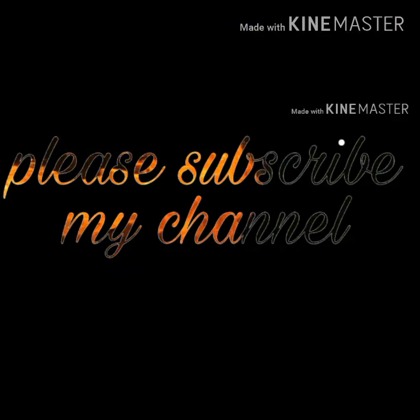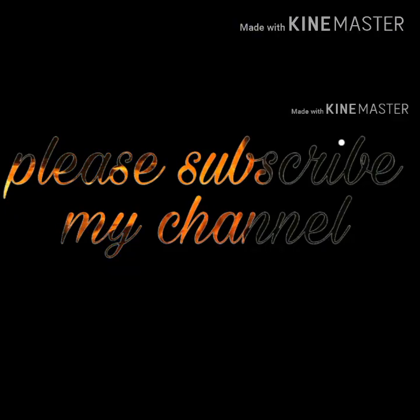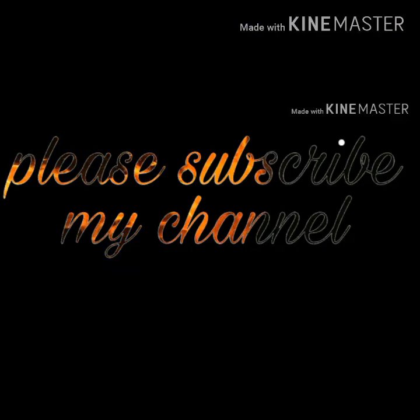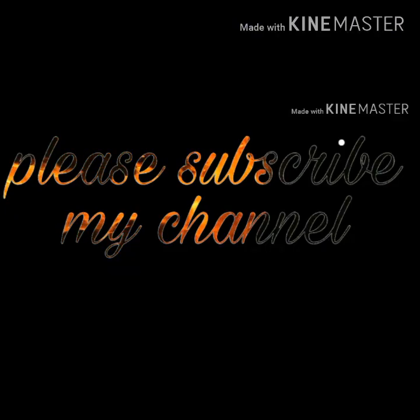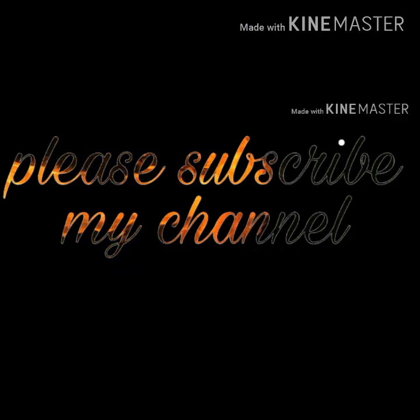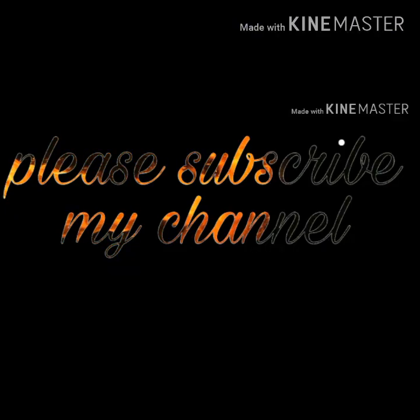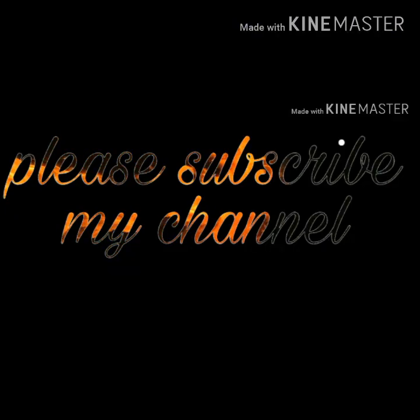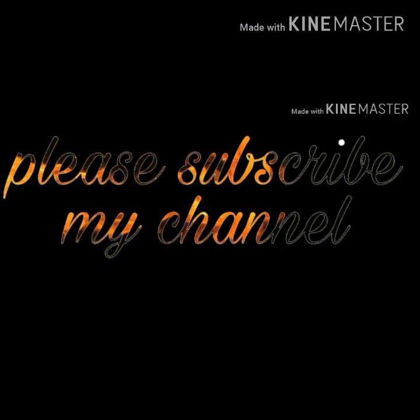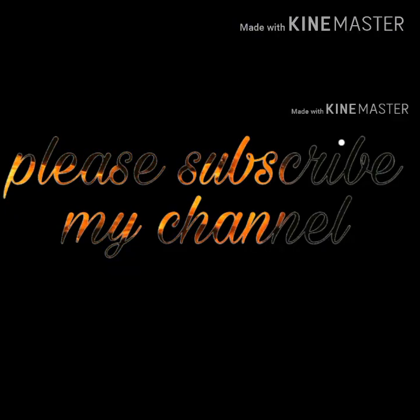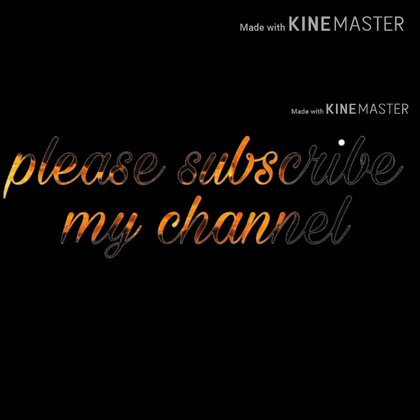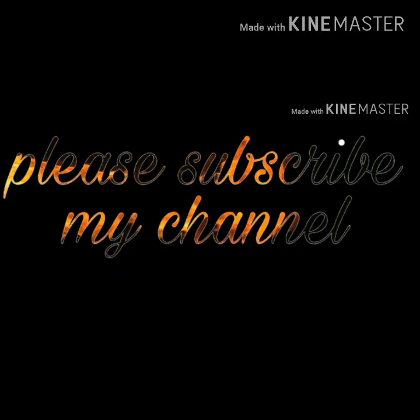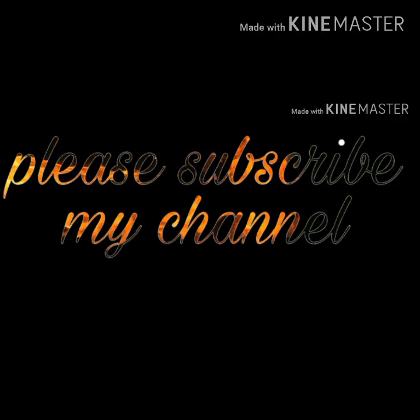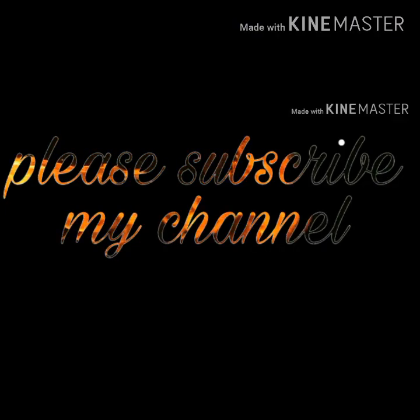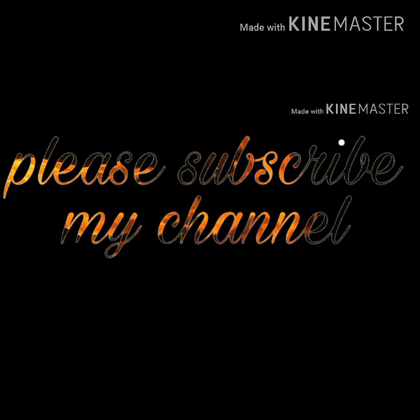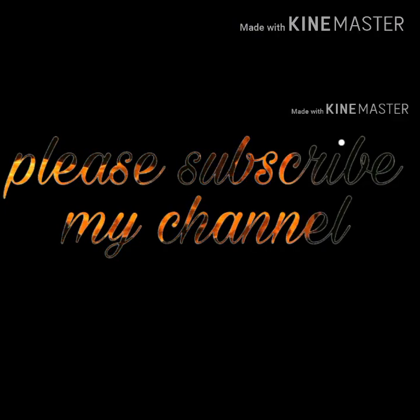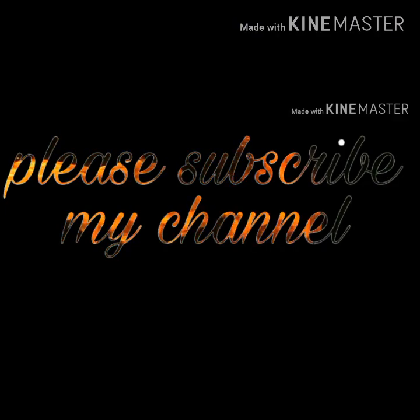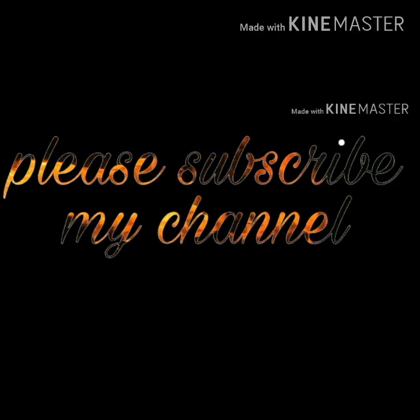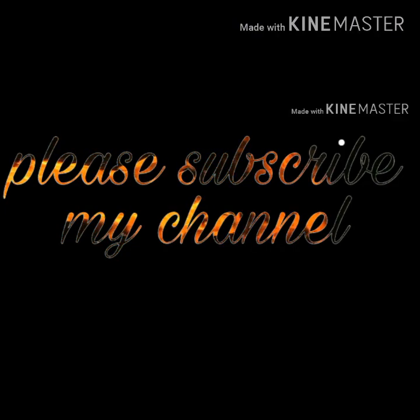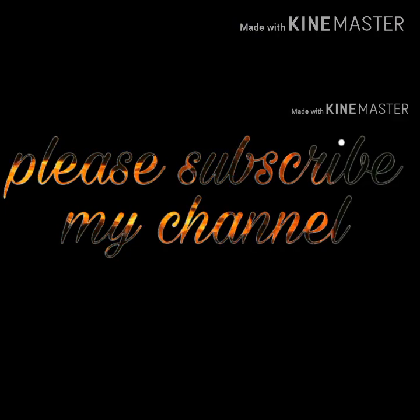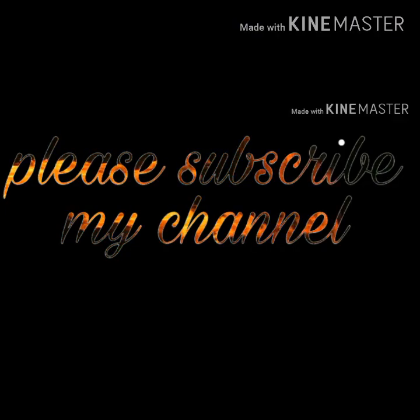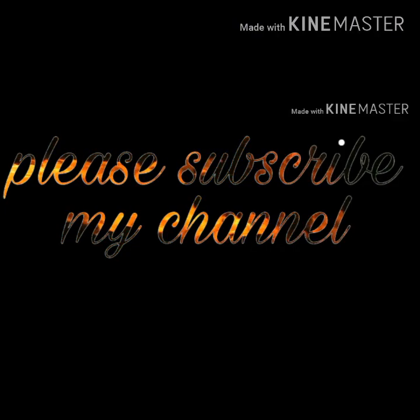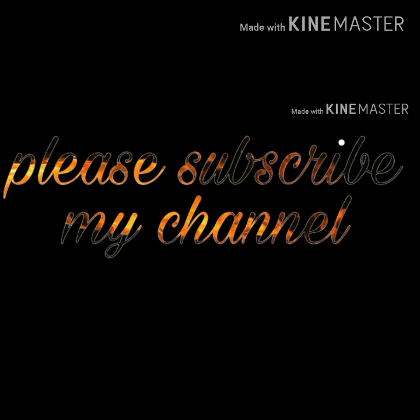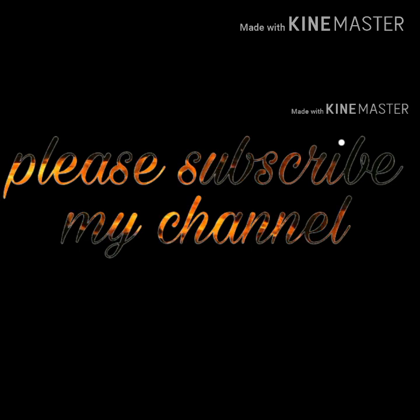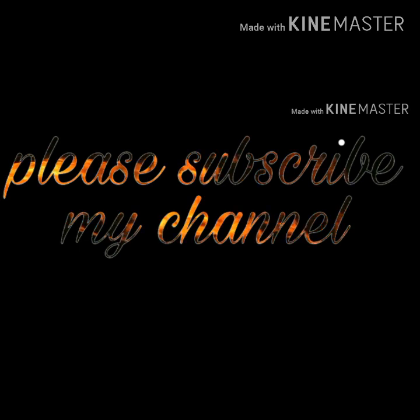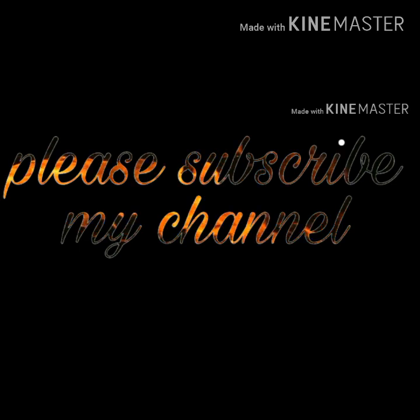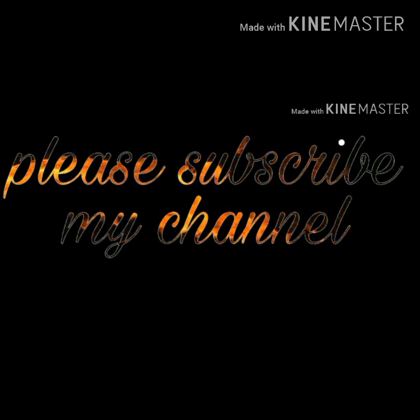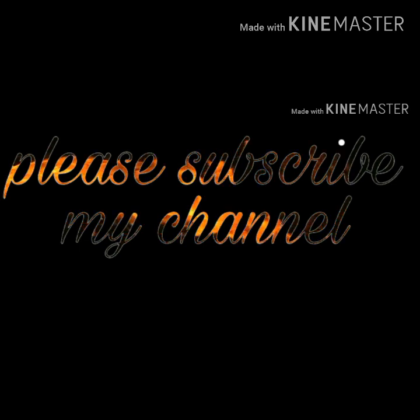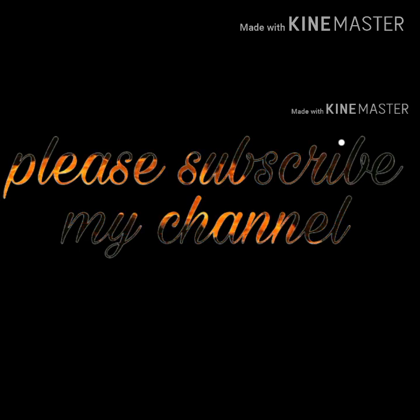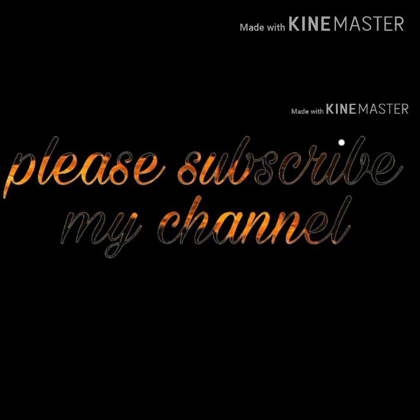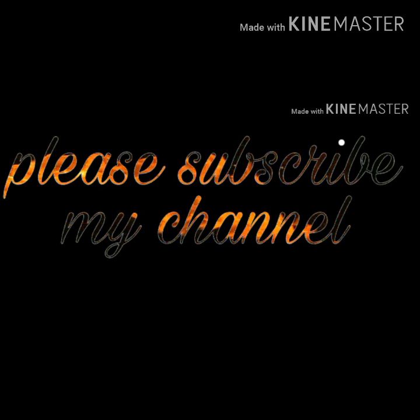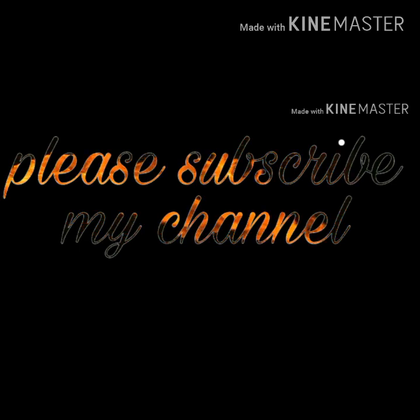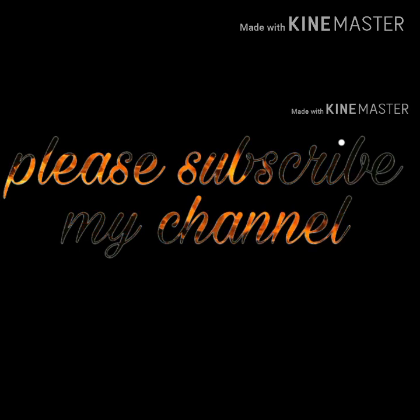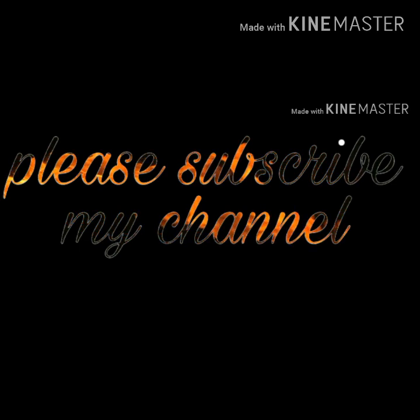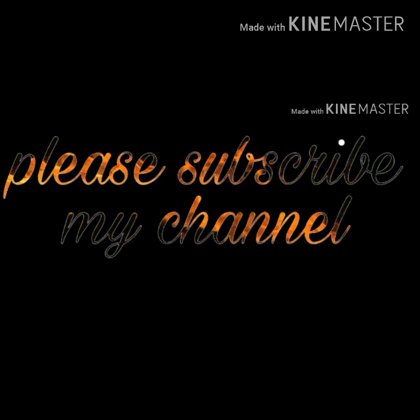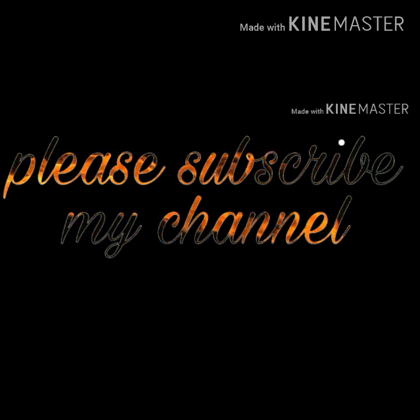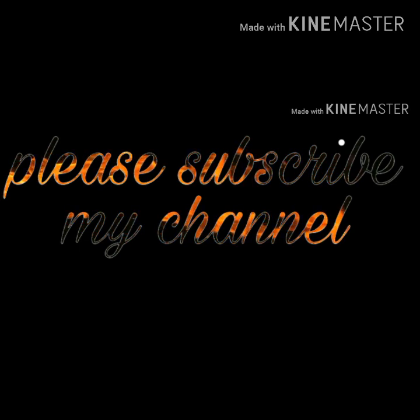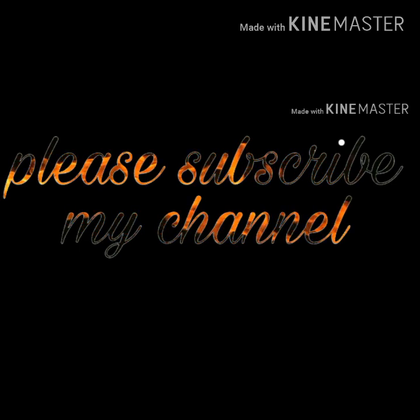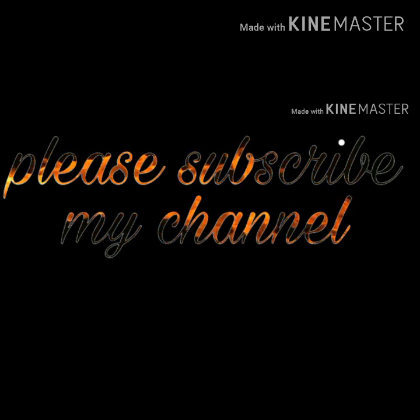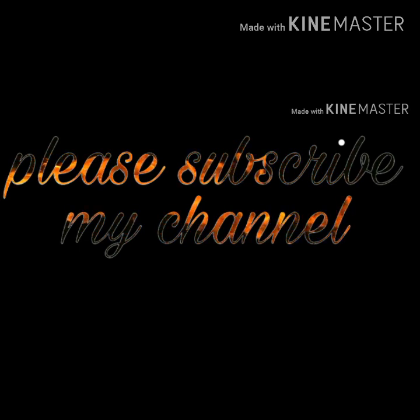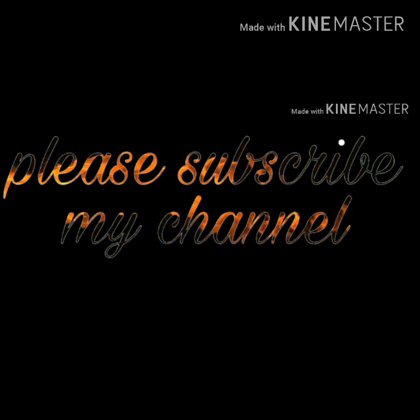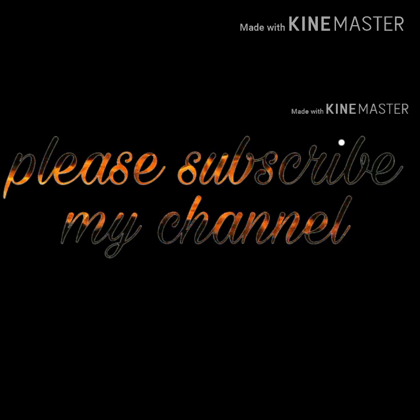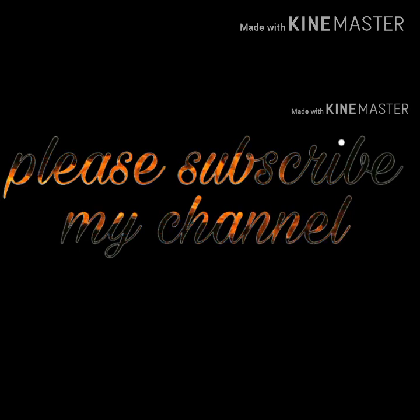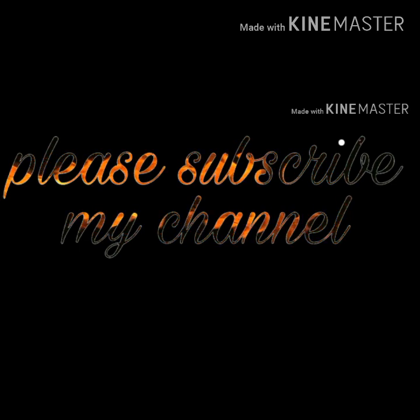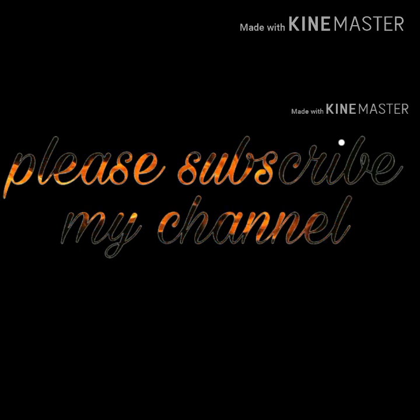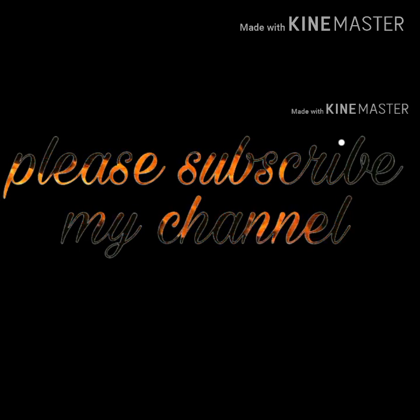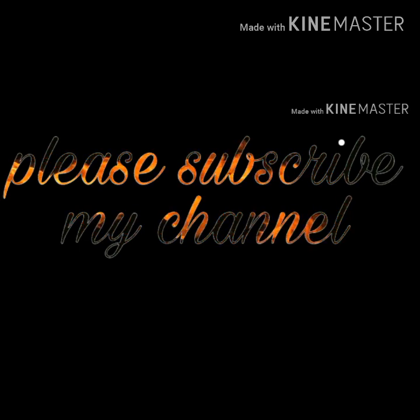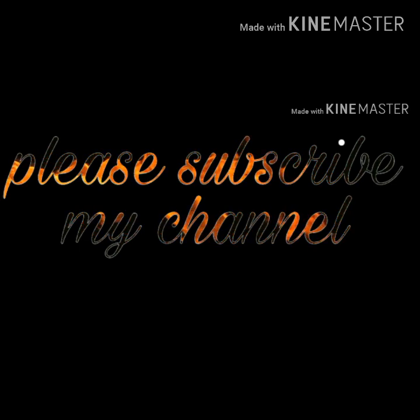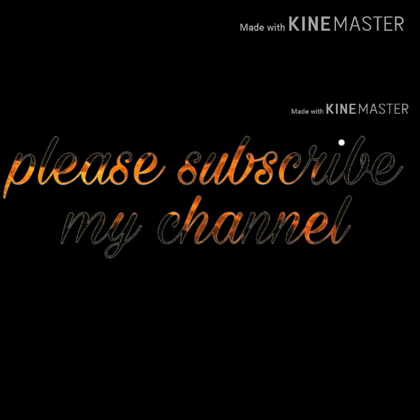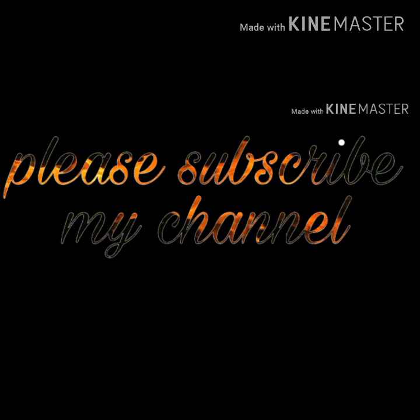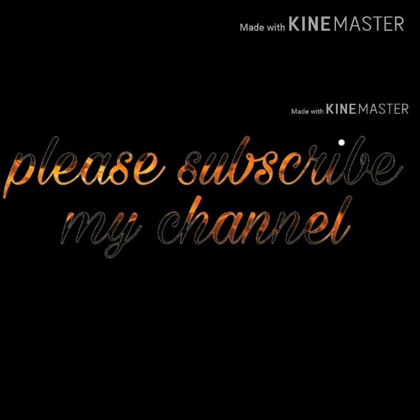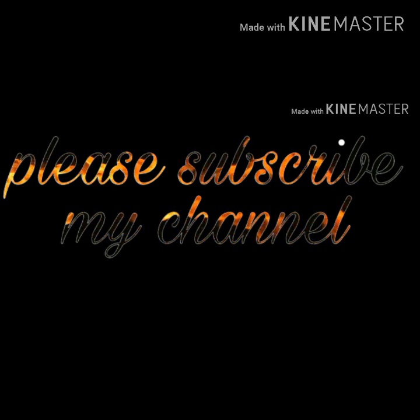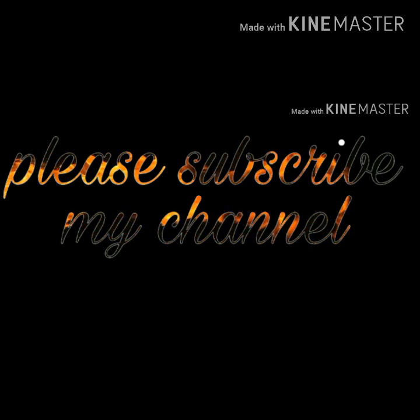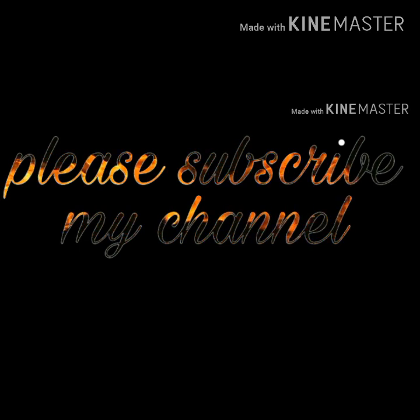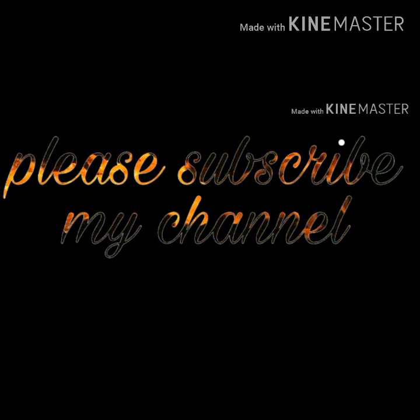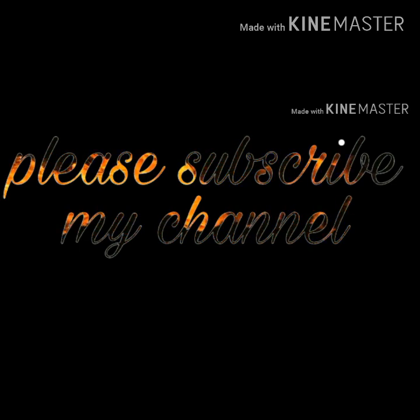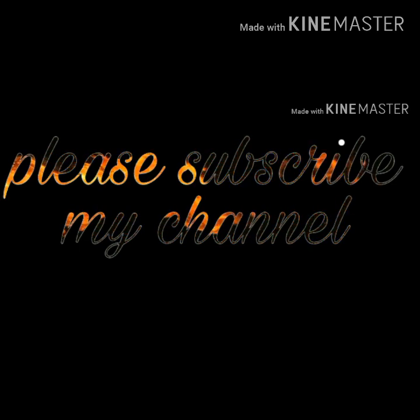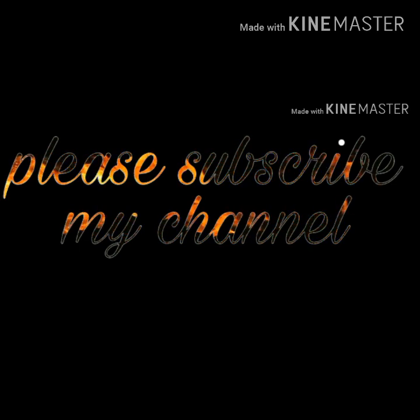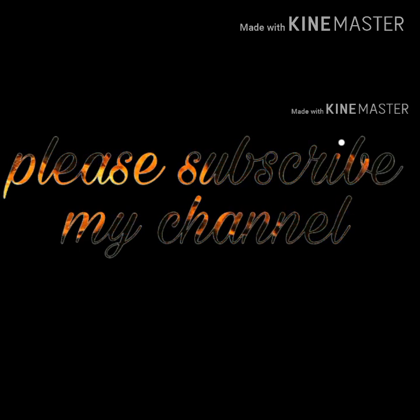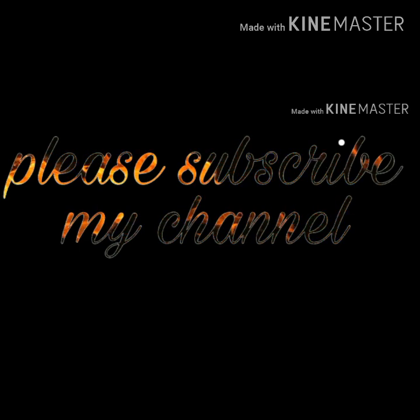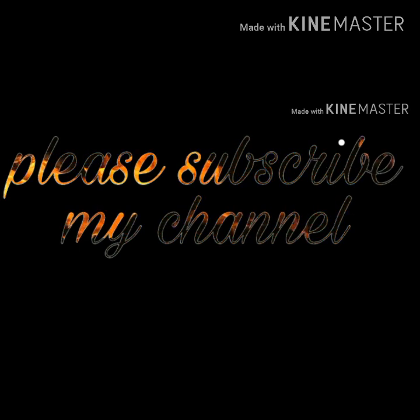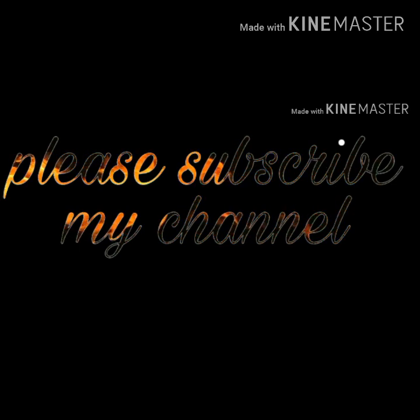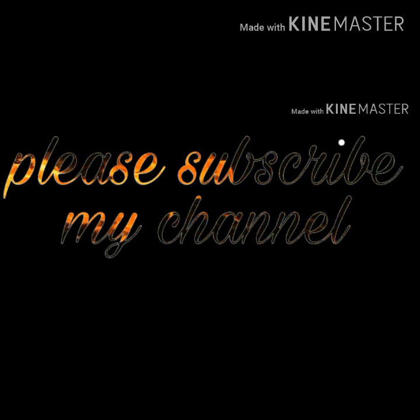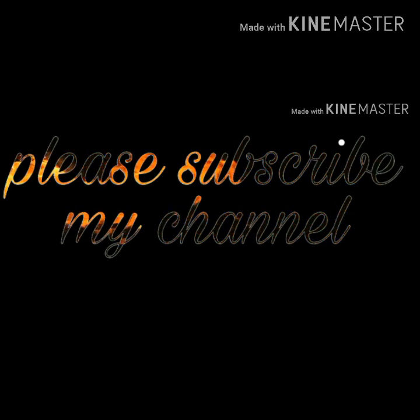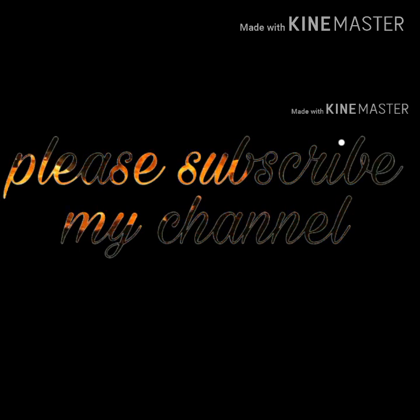Please like this video, subscribe, and press the bell. Please press the bell — there is also a good option.